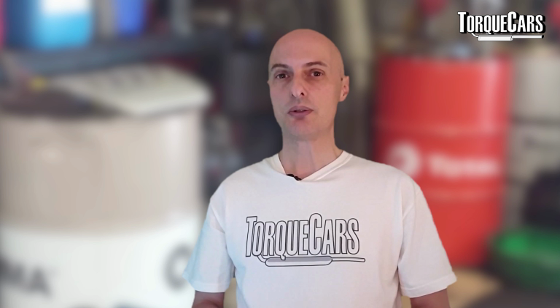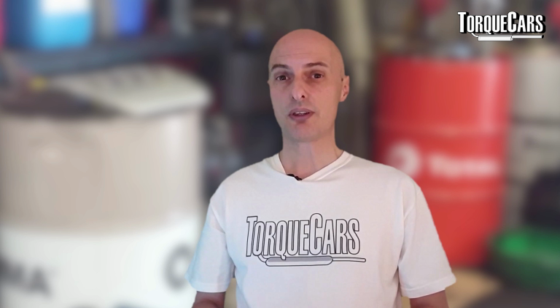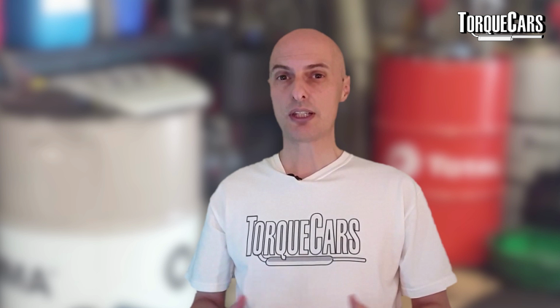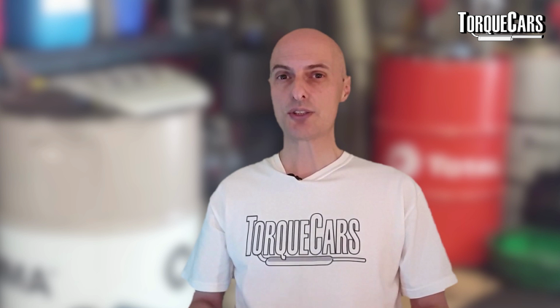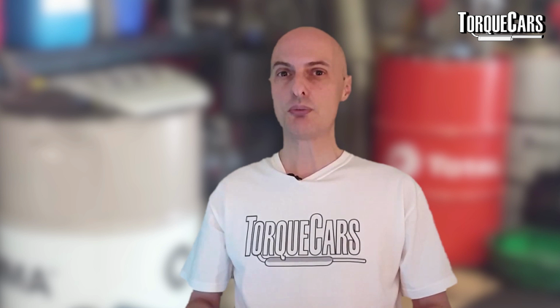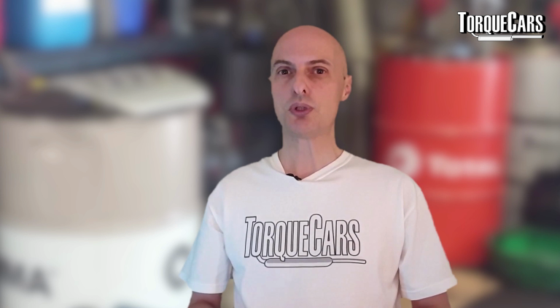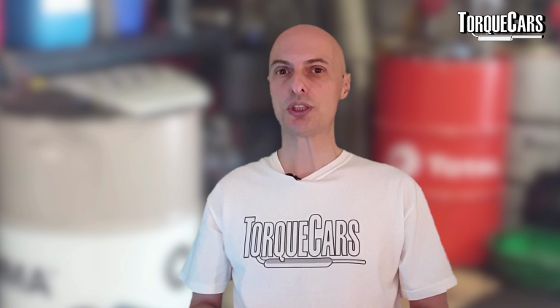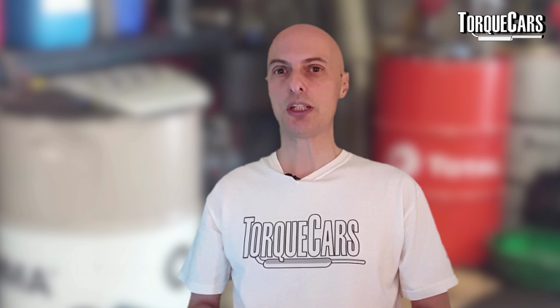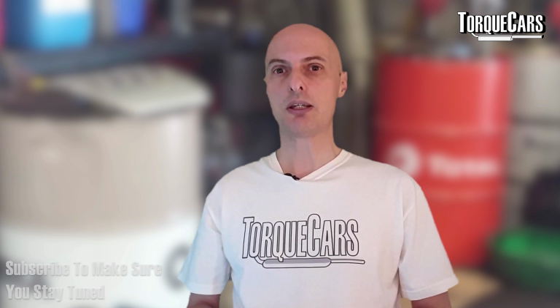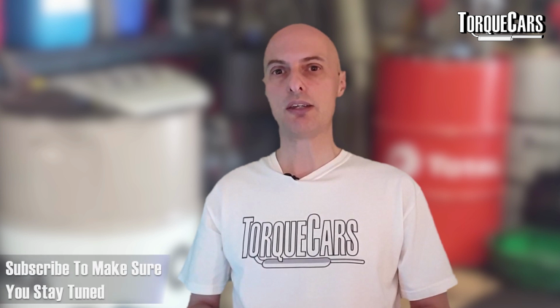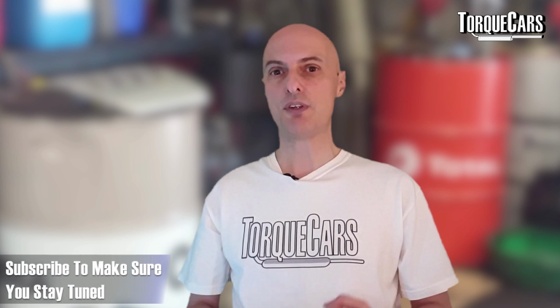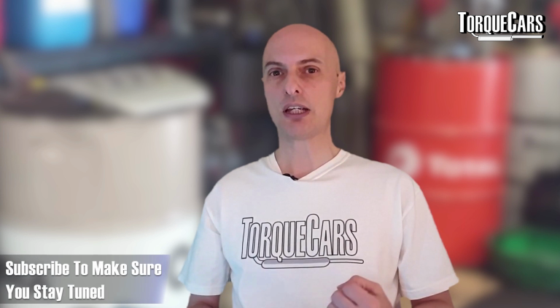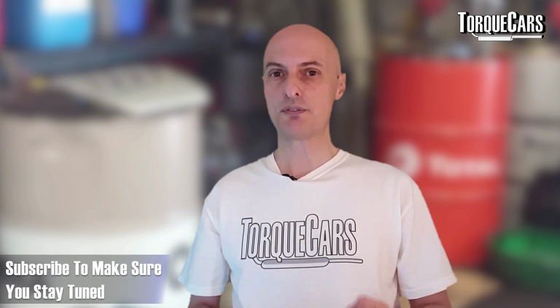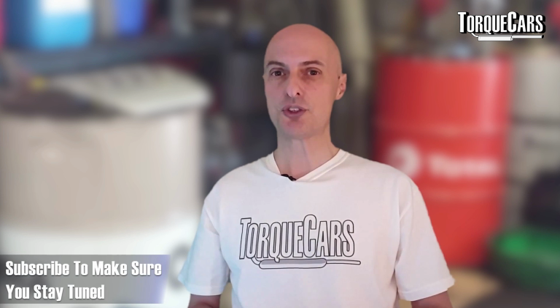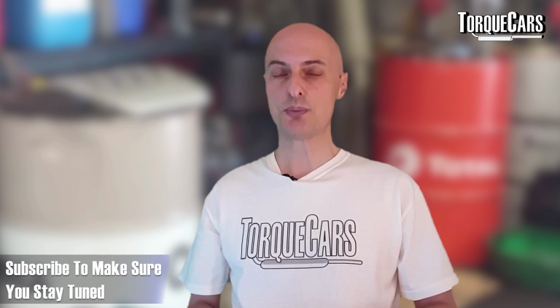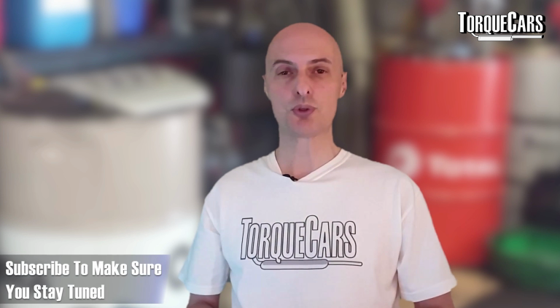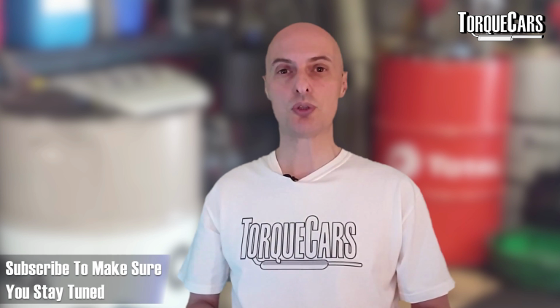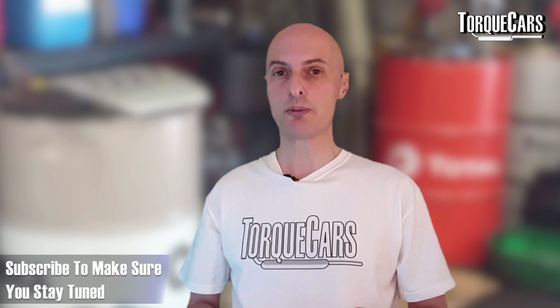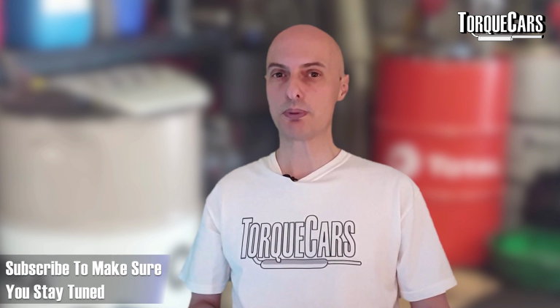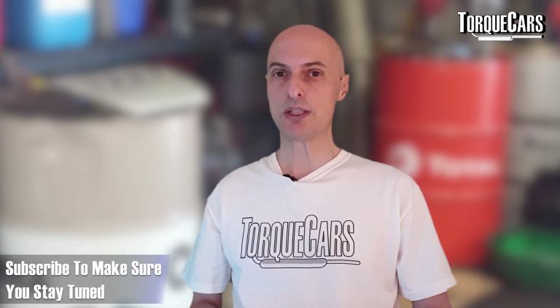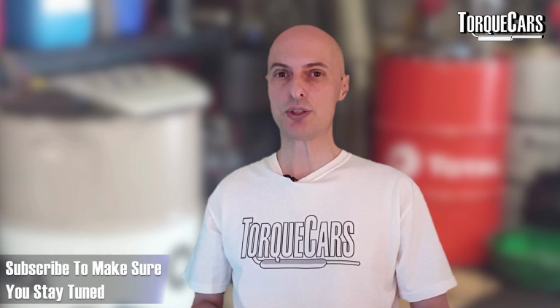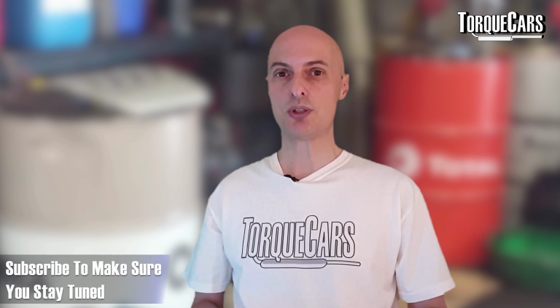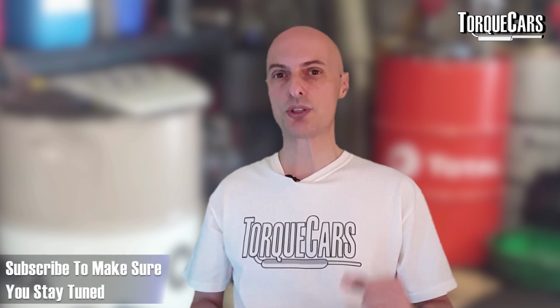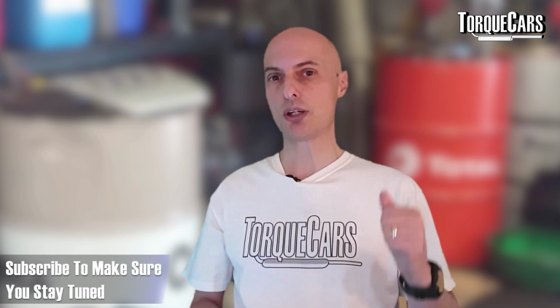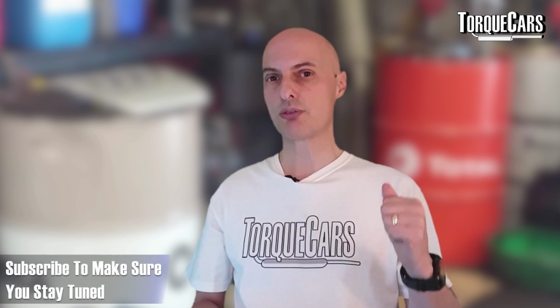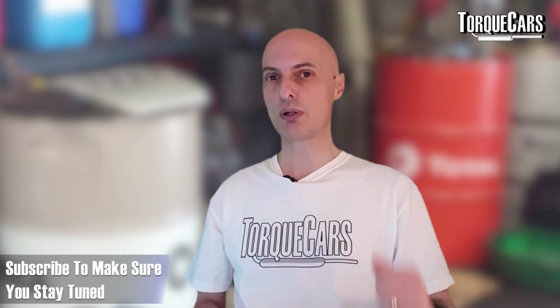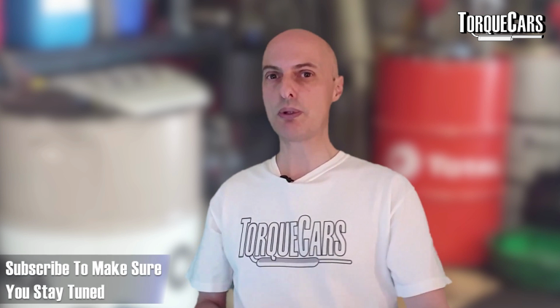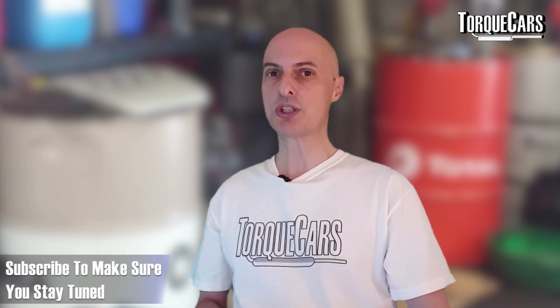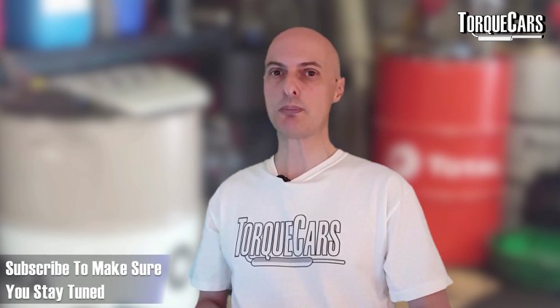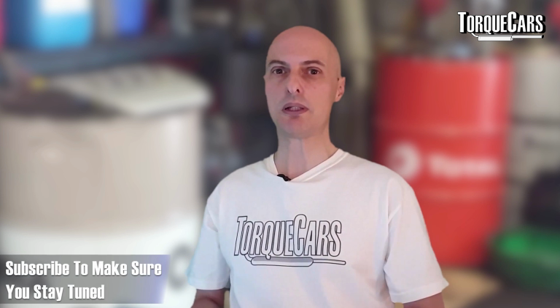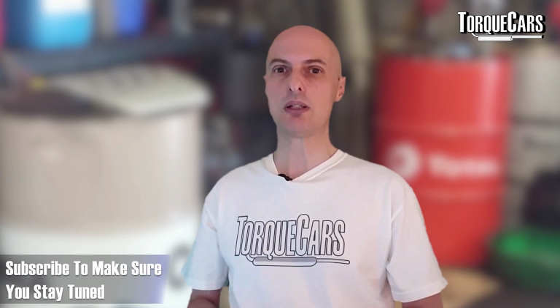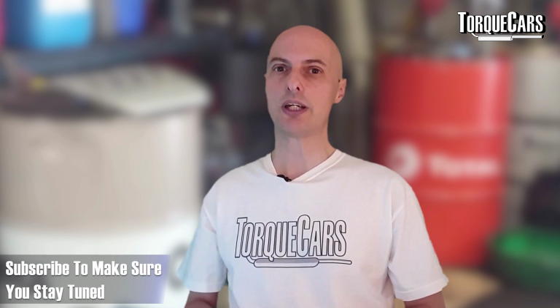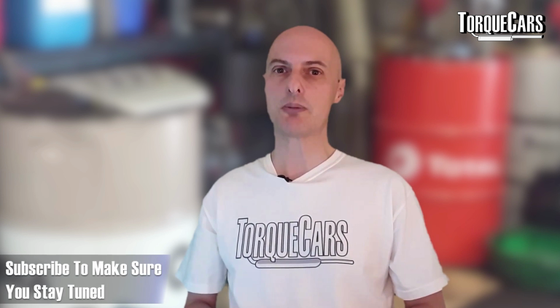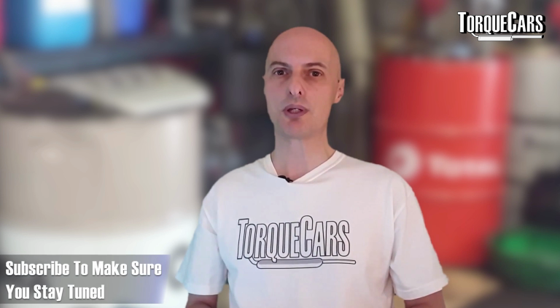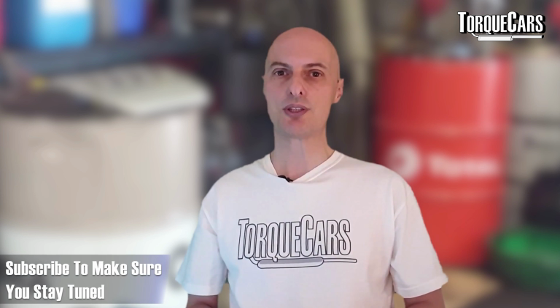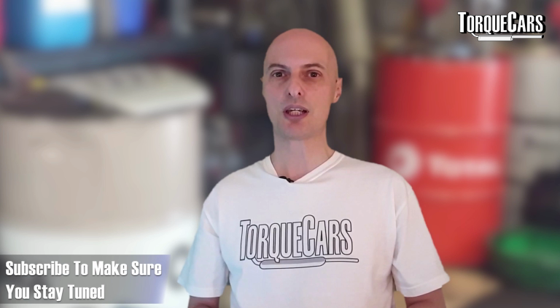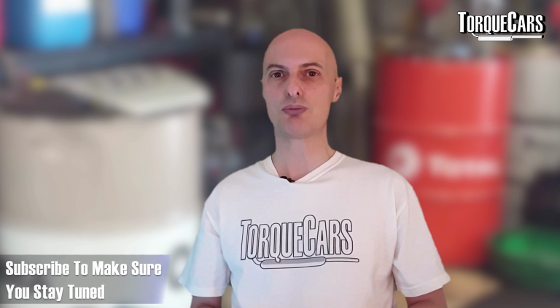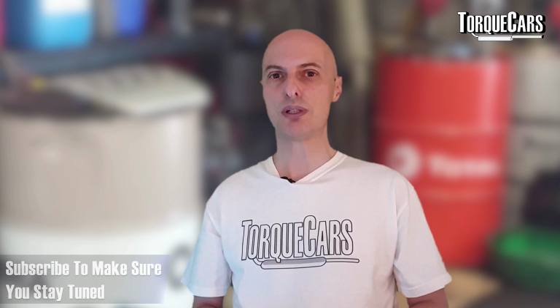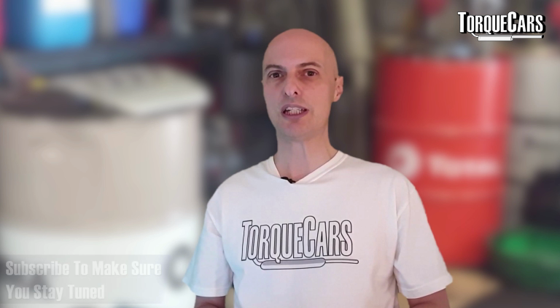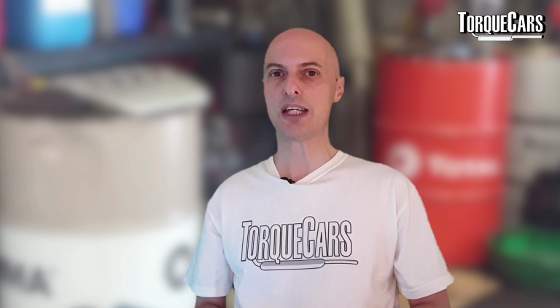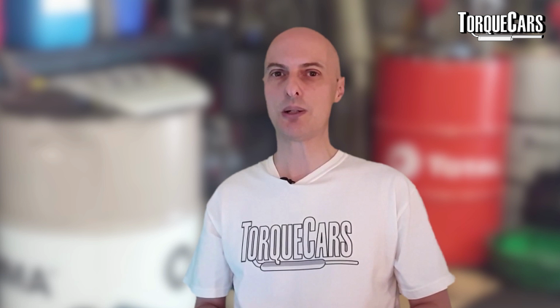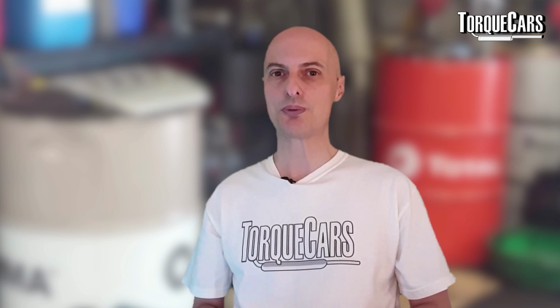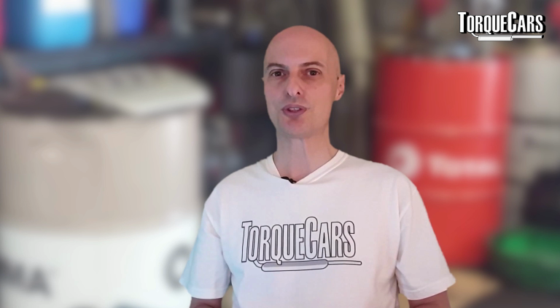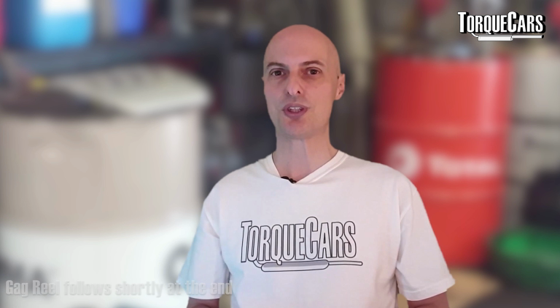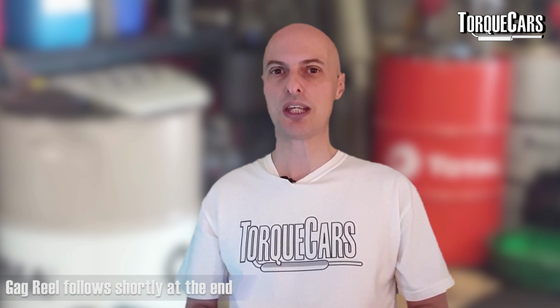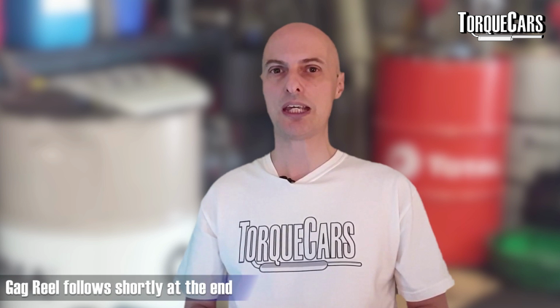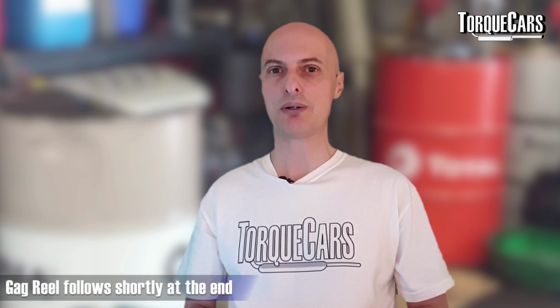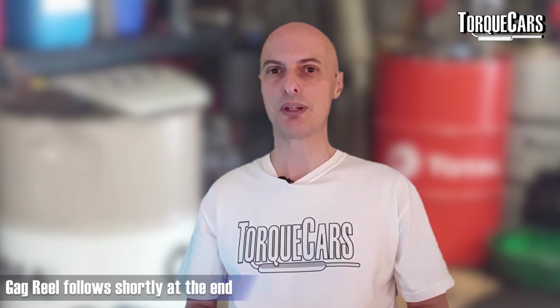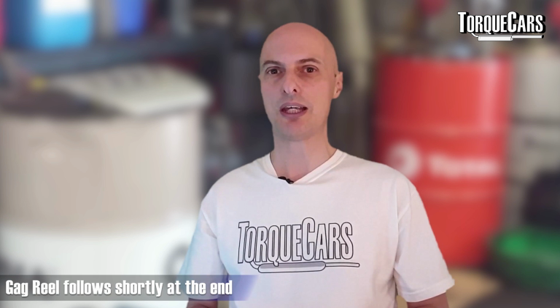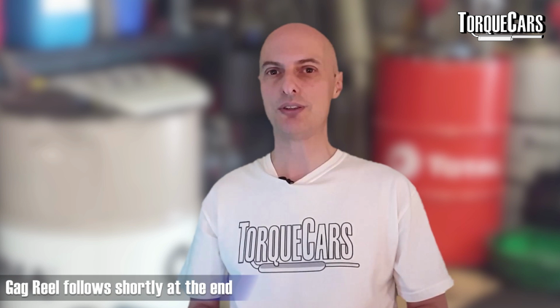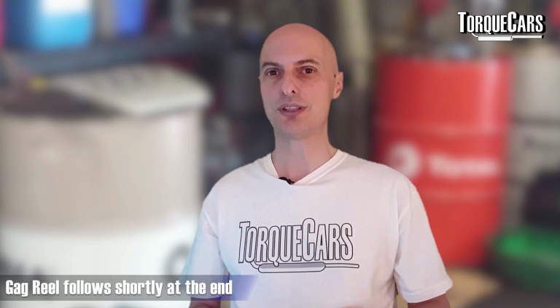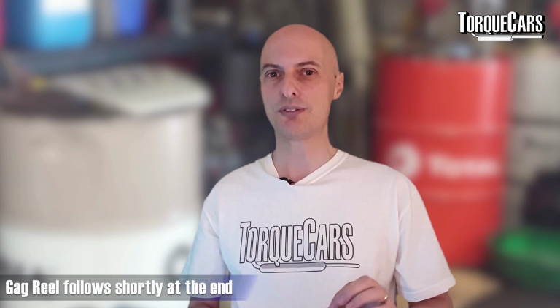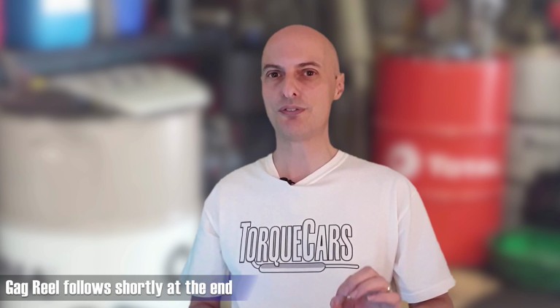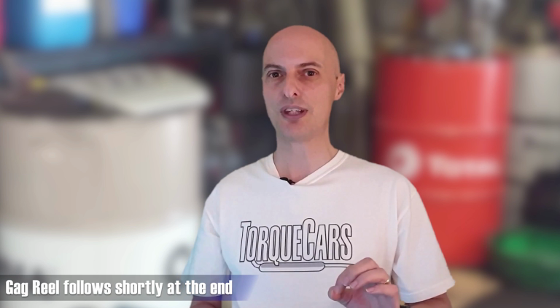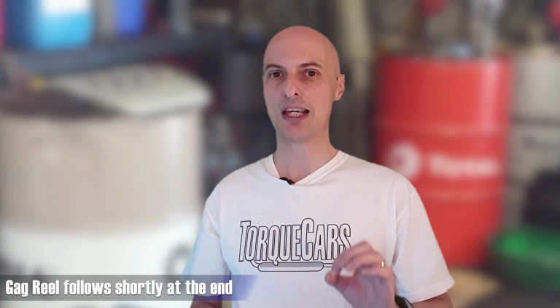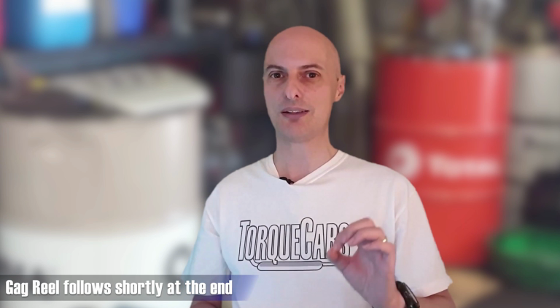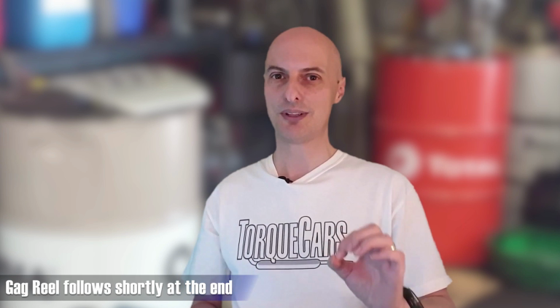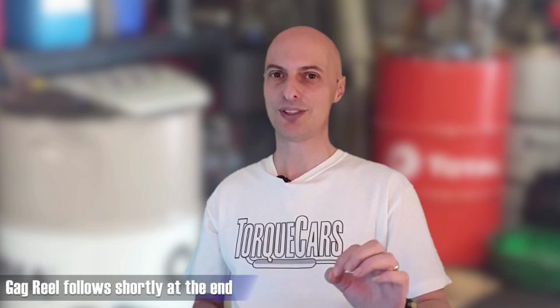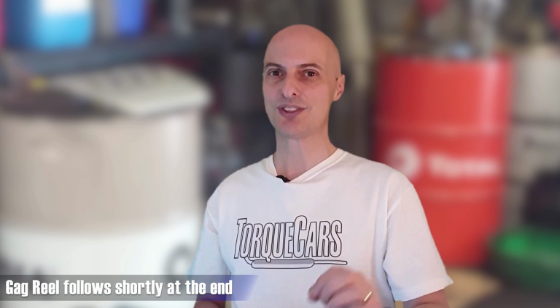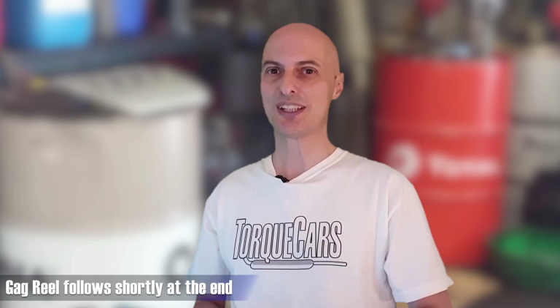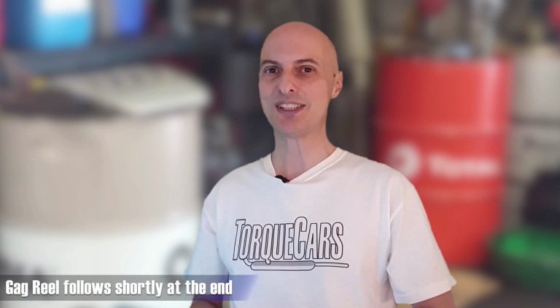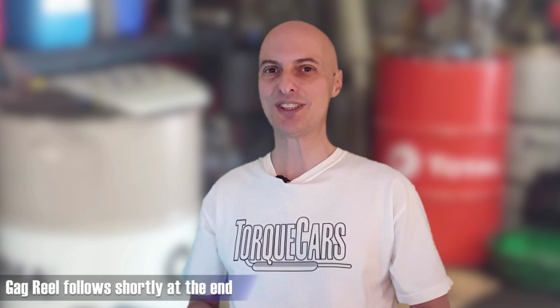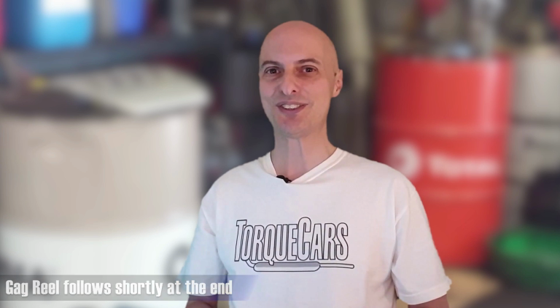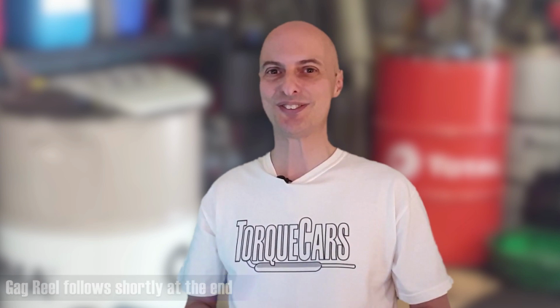Thanks for watching. If you haven't subscribed, please do so, and throw us a like because that really helps us get out there. Don't forget — stay tuned.